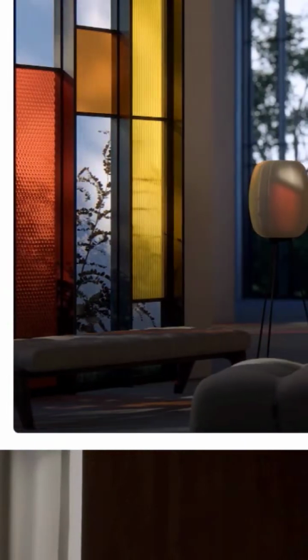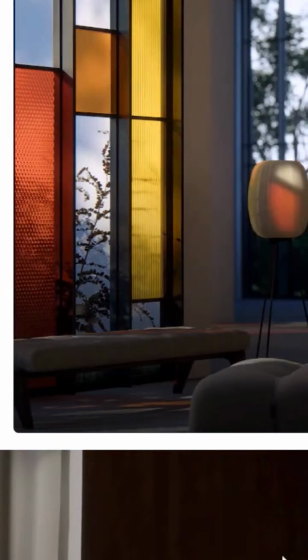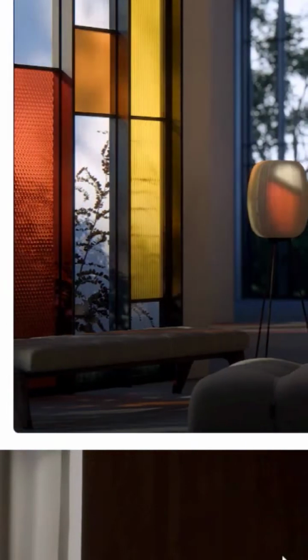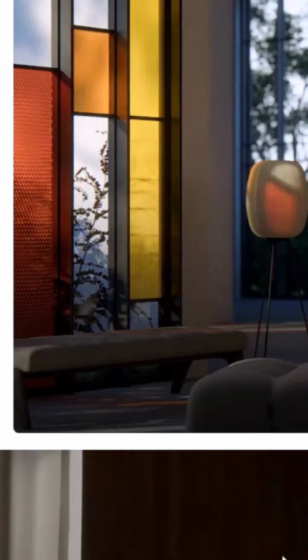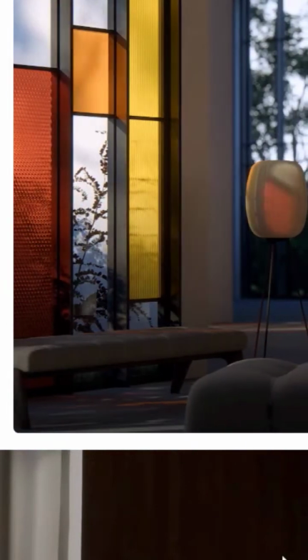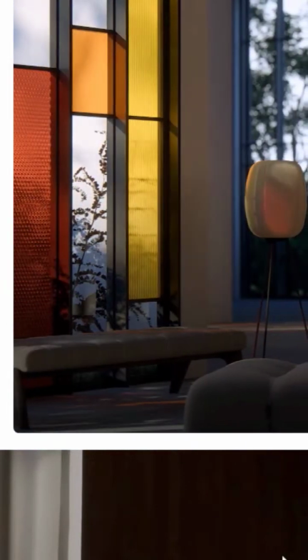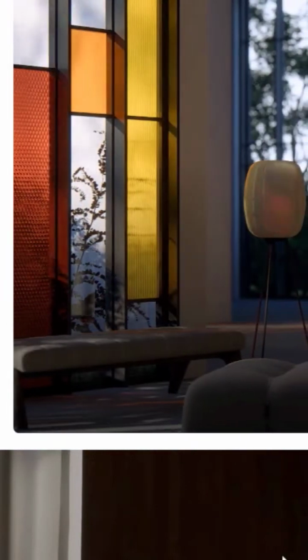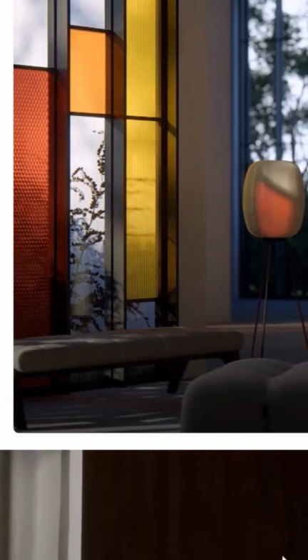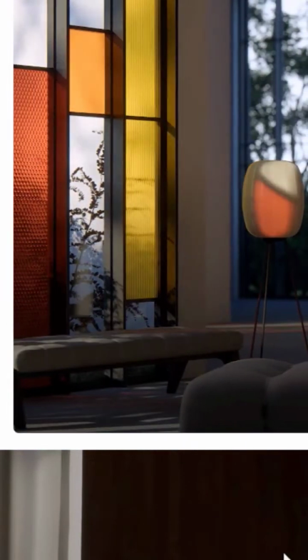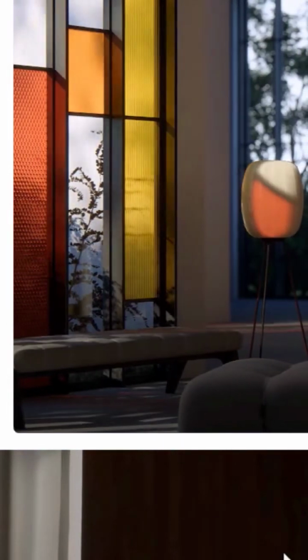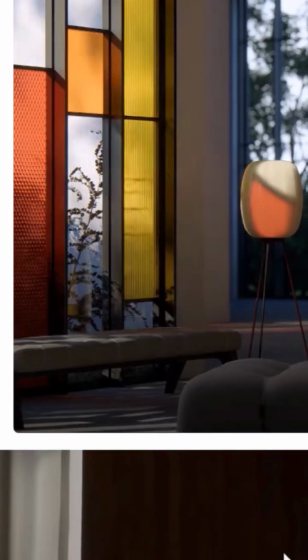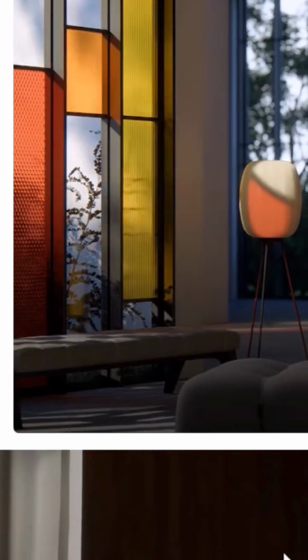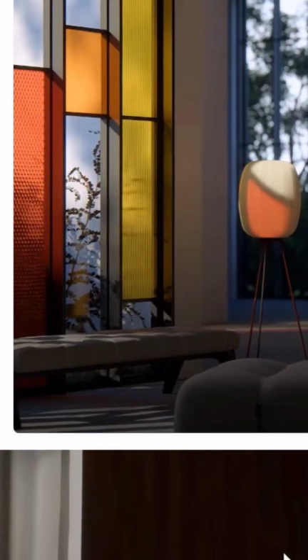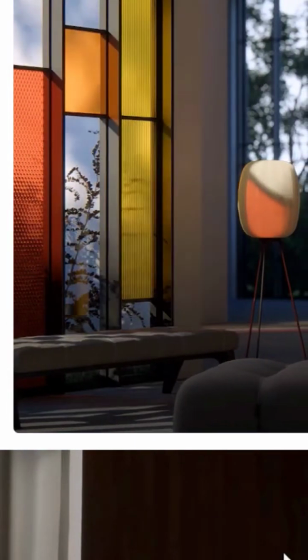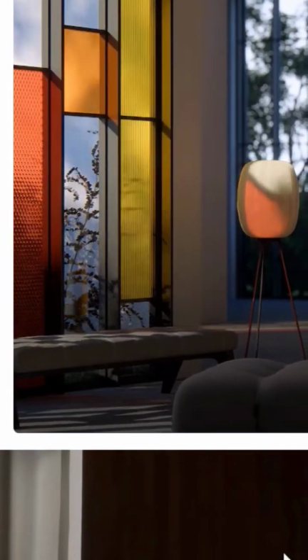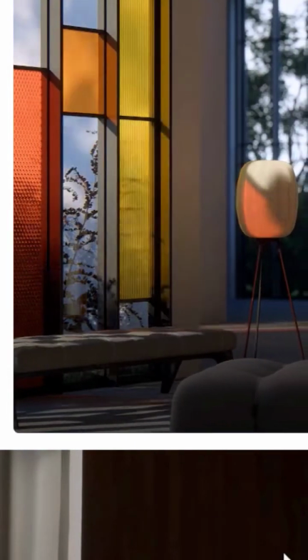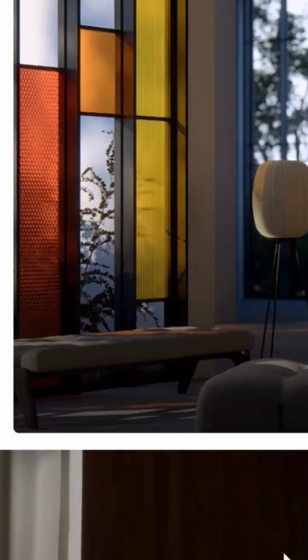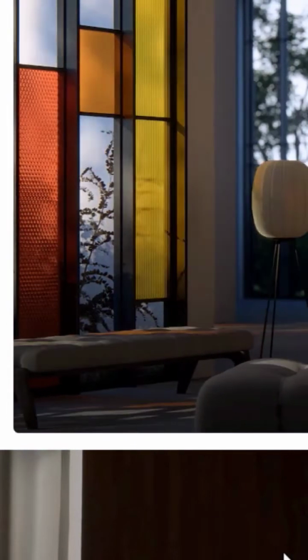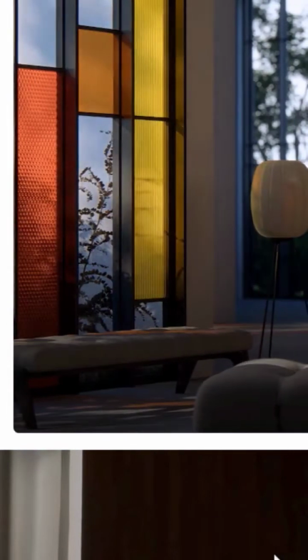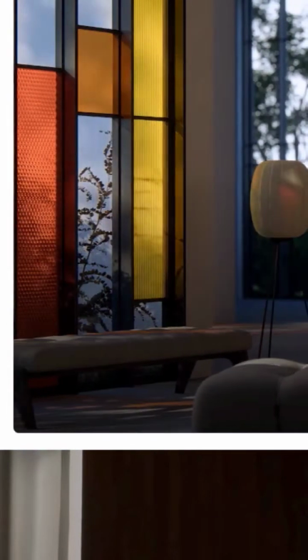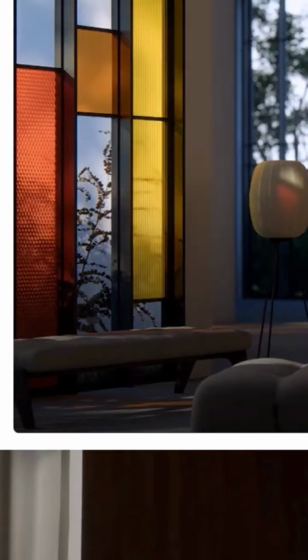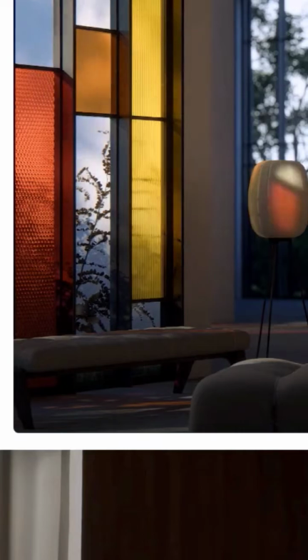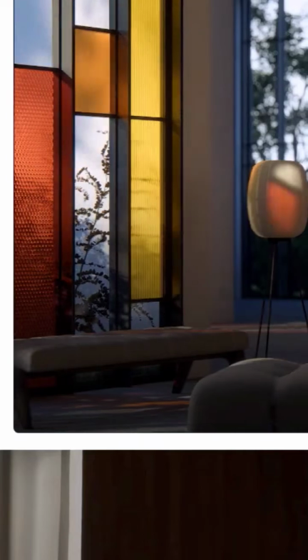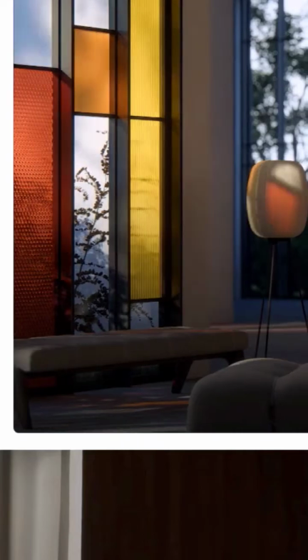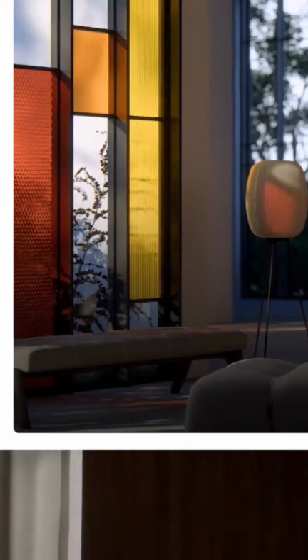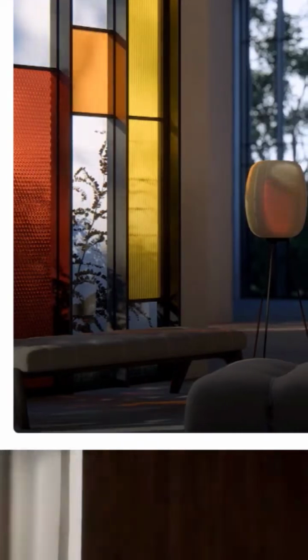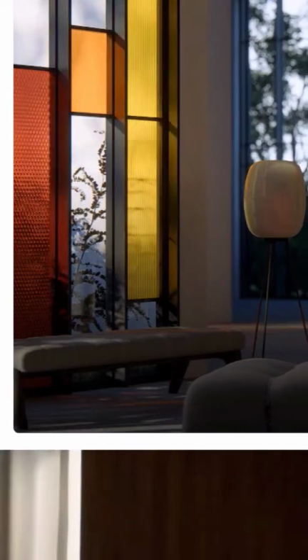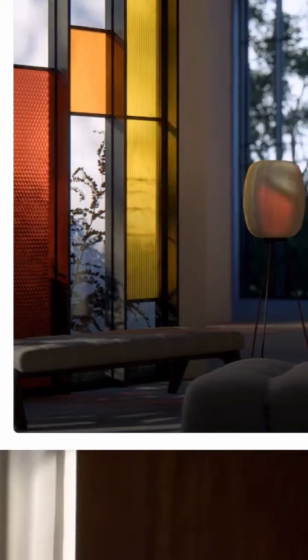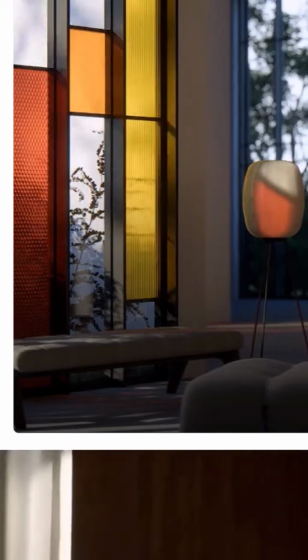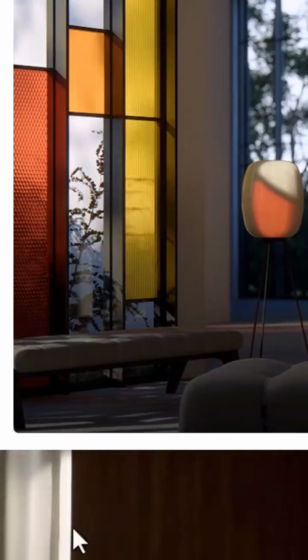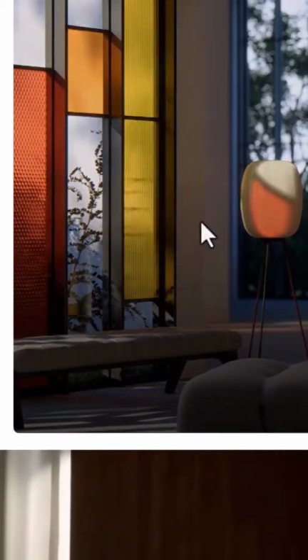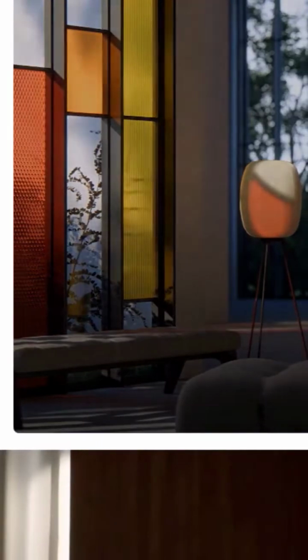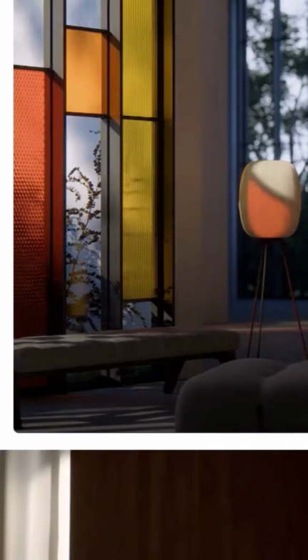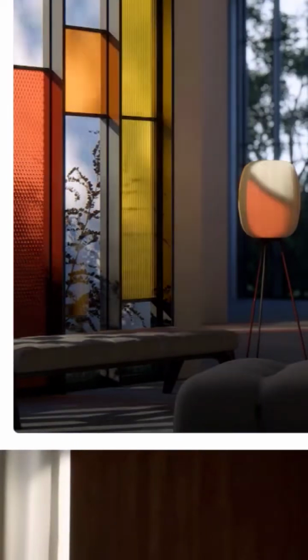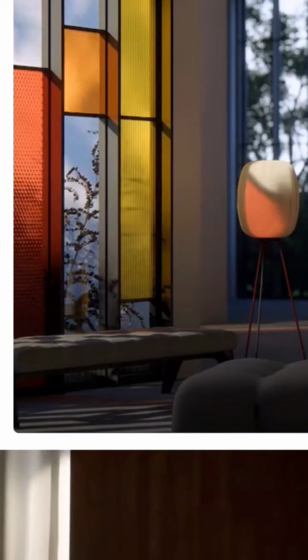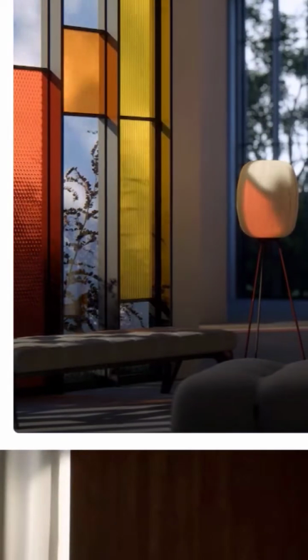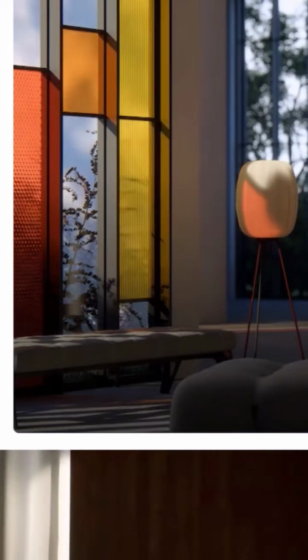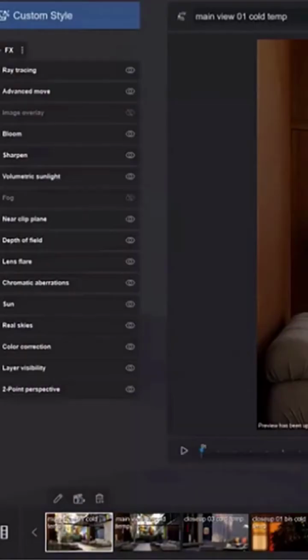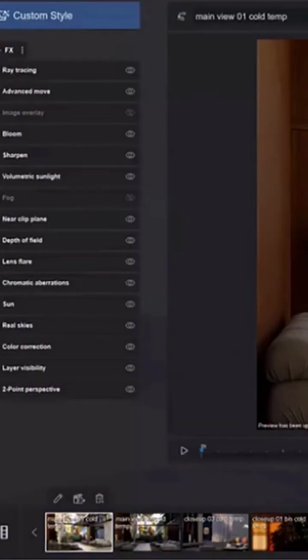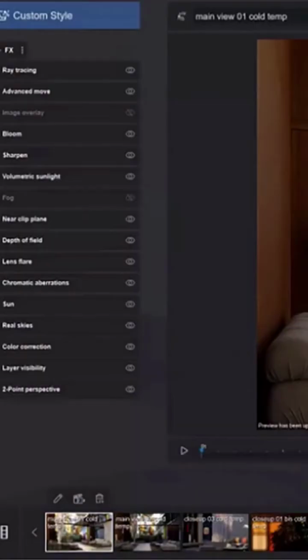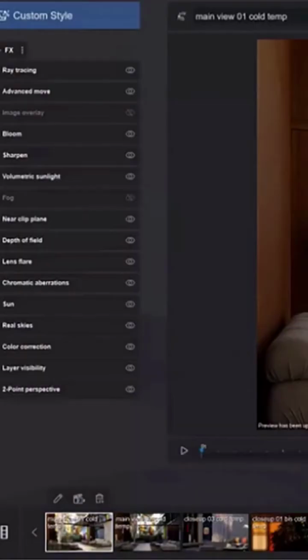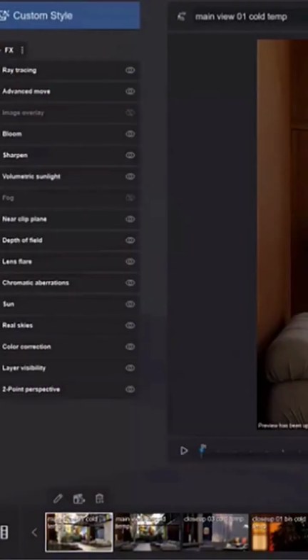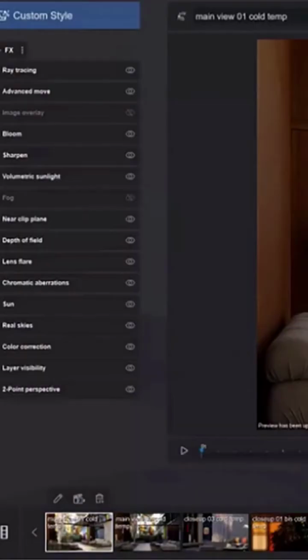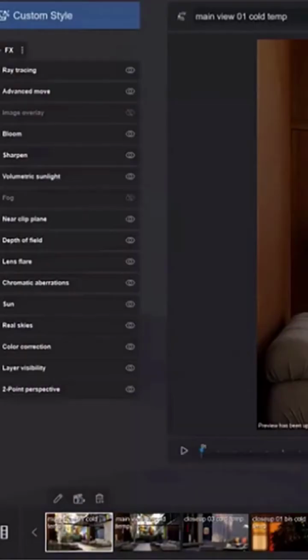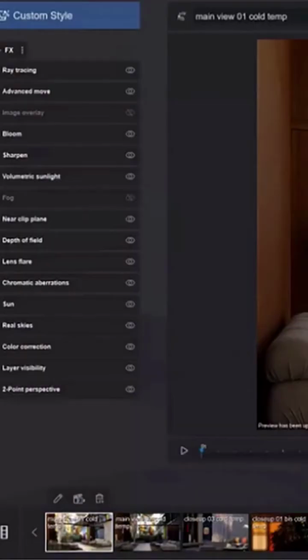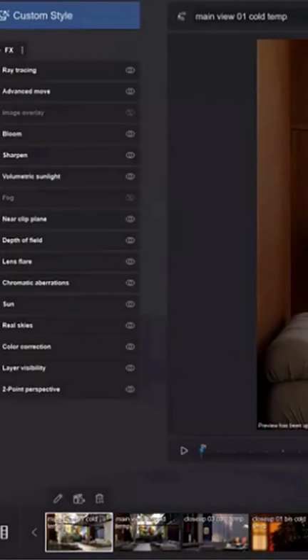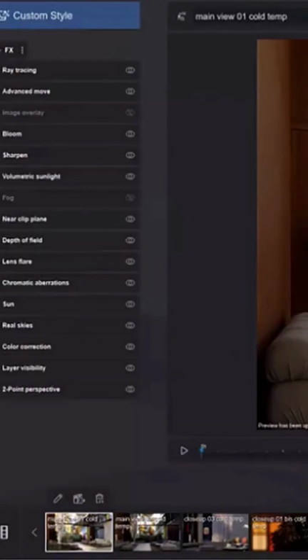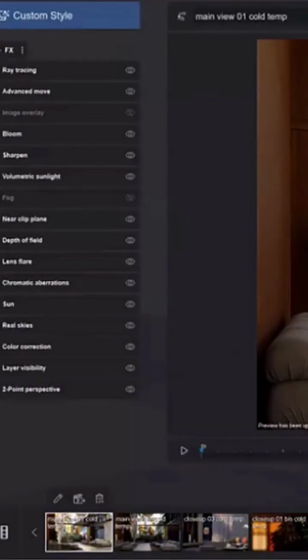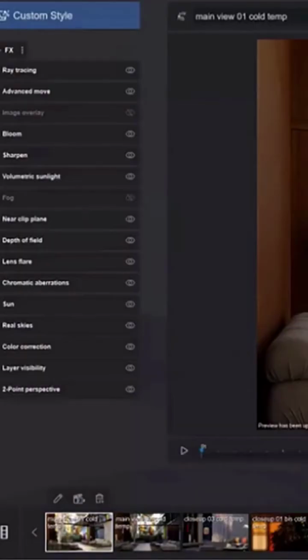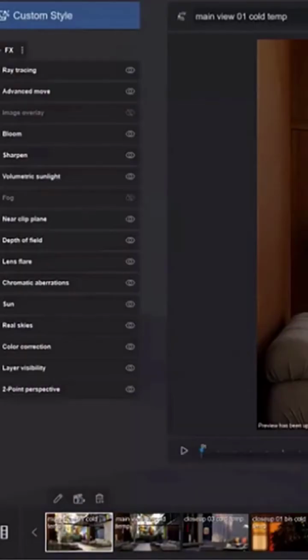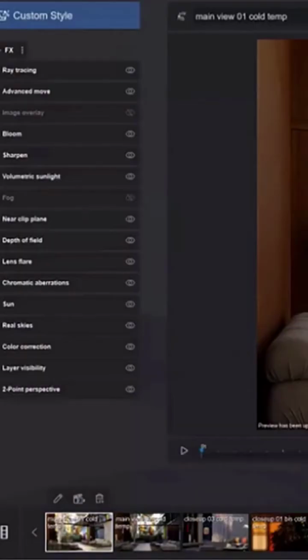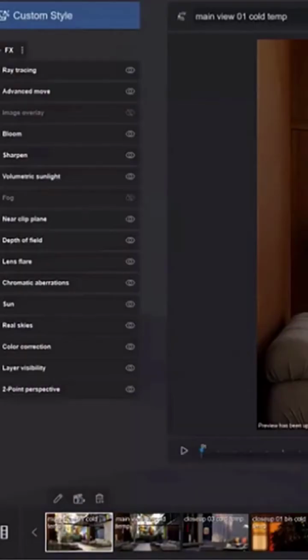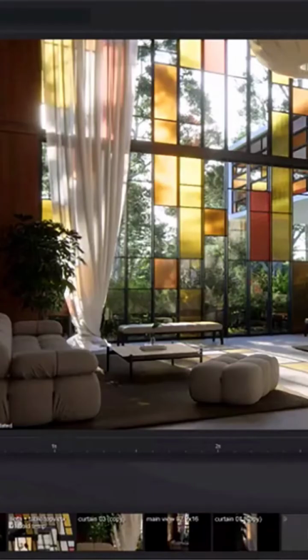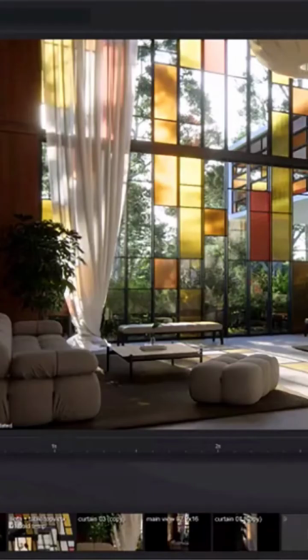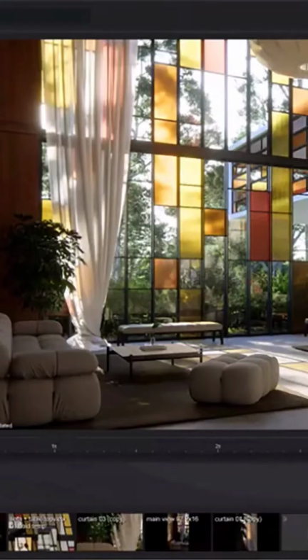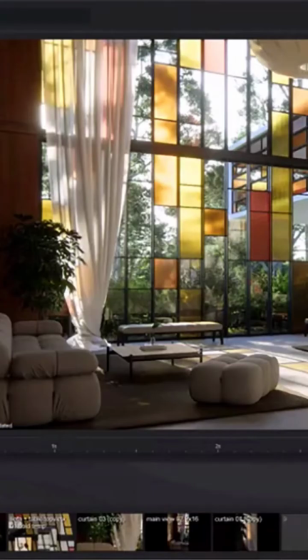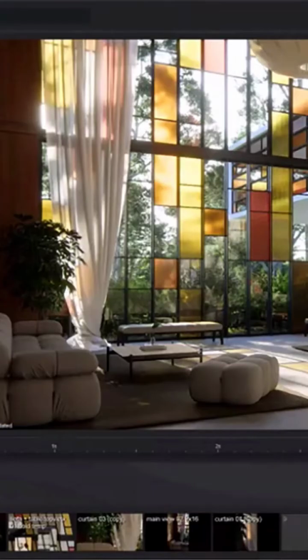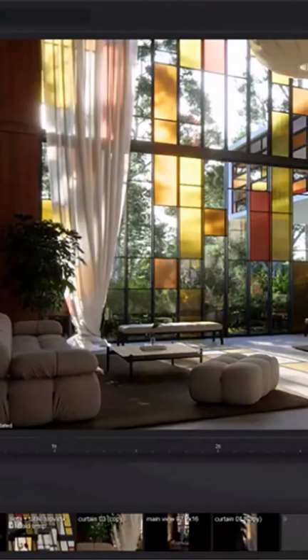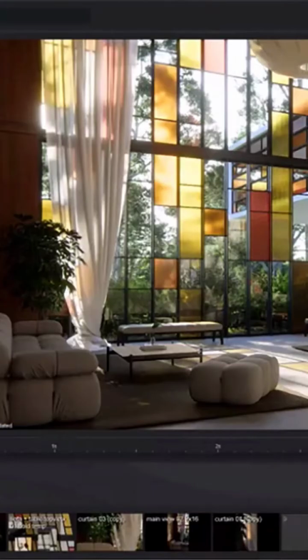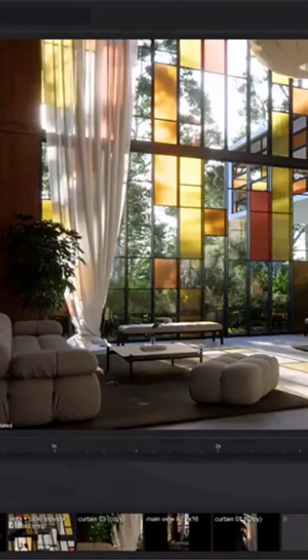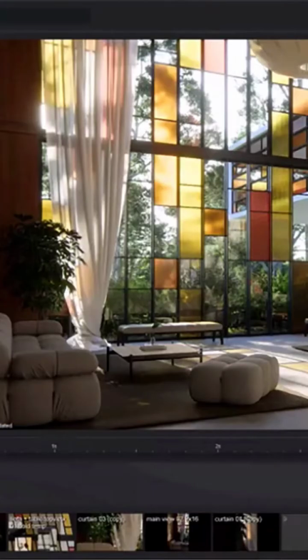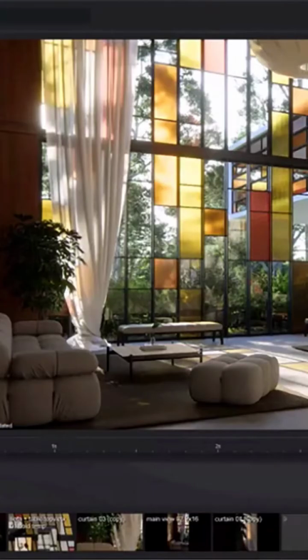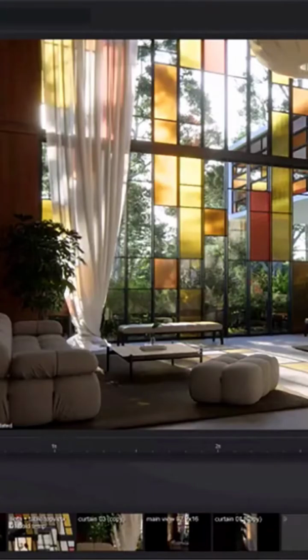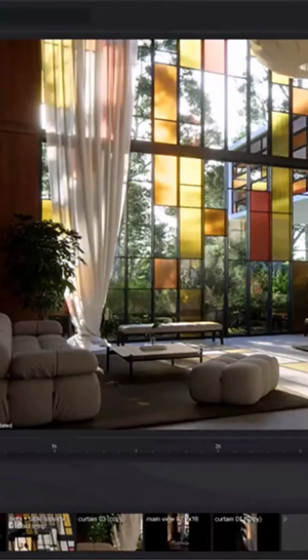By combining ray tracing with tinted glass materials, you'll witness authentic colored shadows instantly appearing in your scenes, dancing across surfaces as light flows into the room.